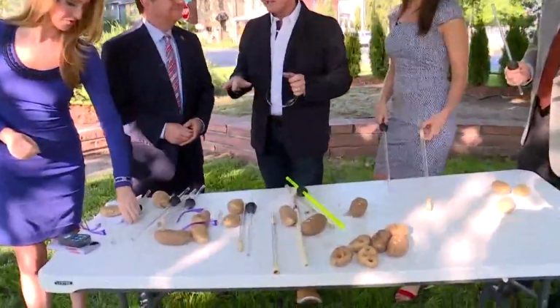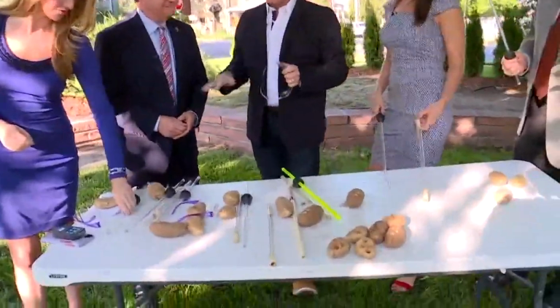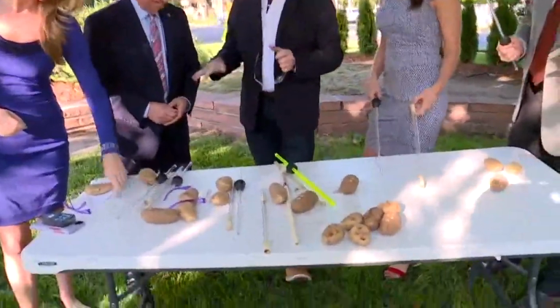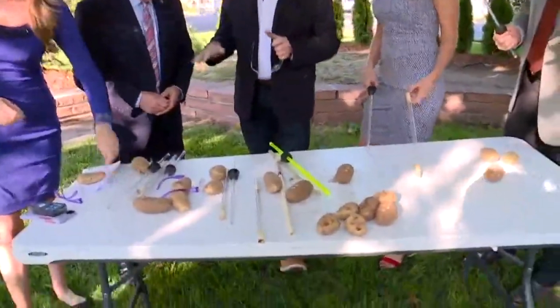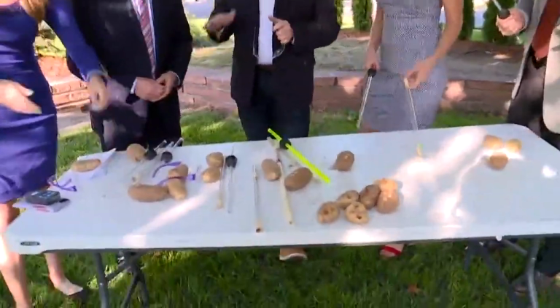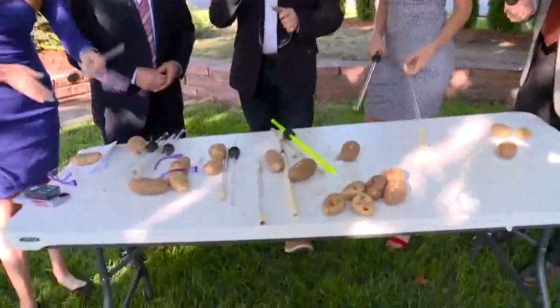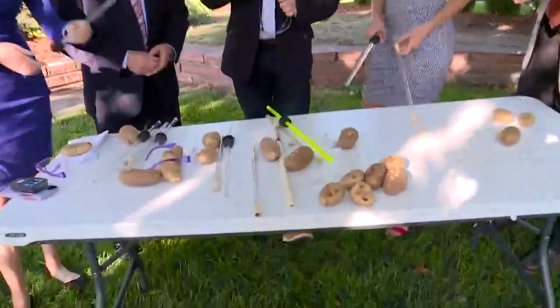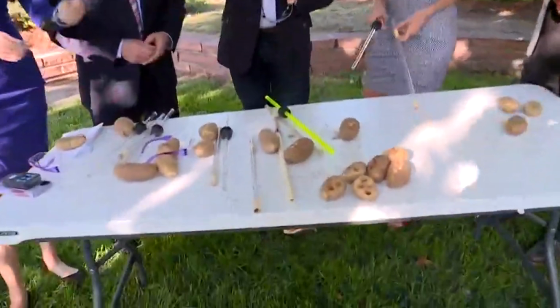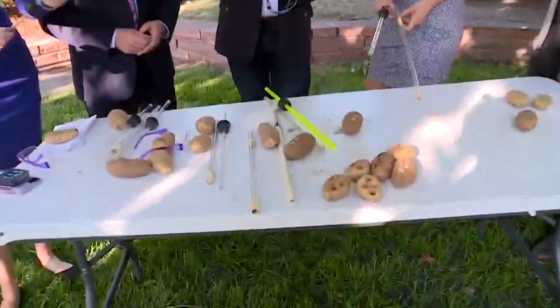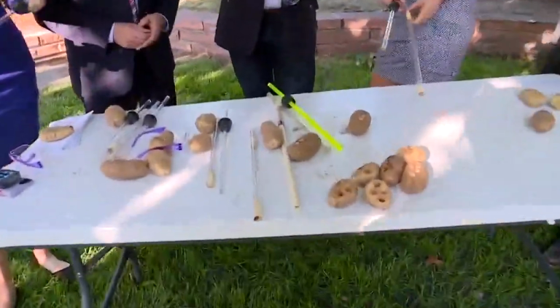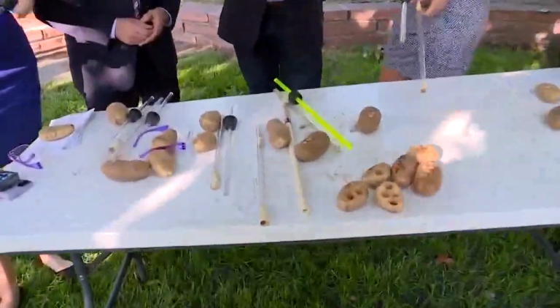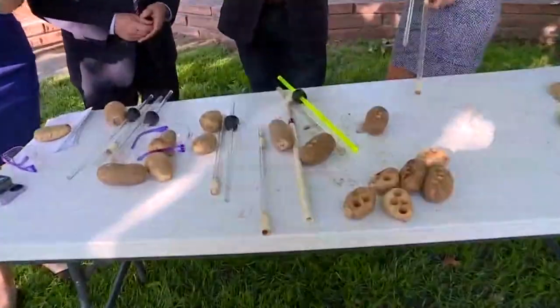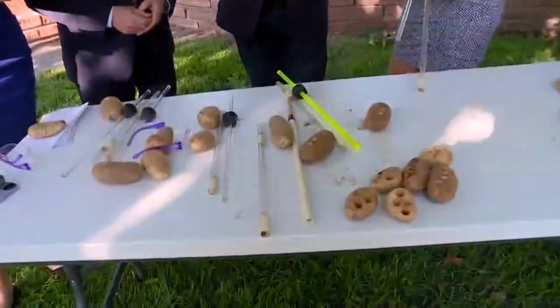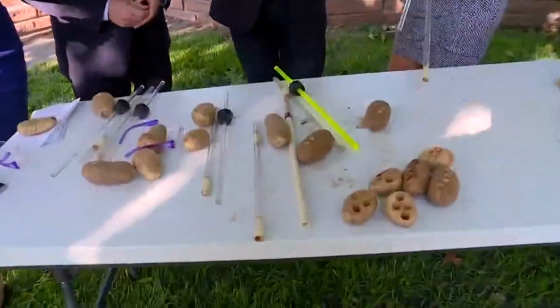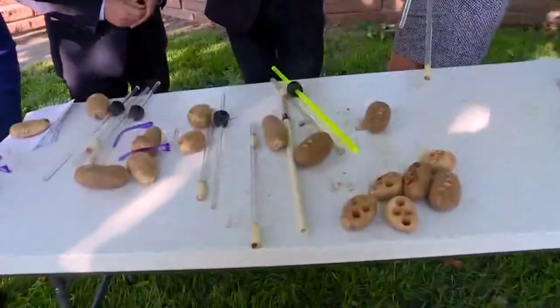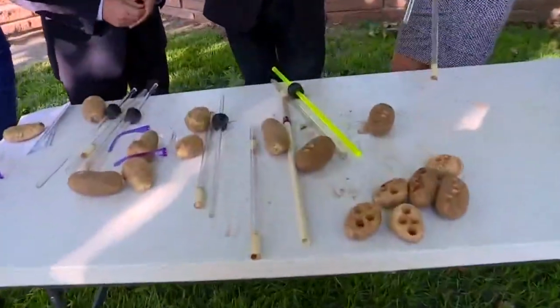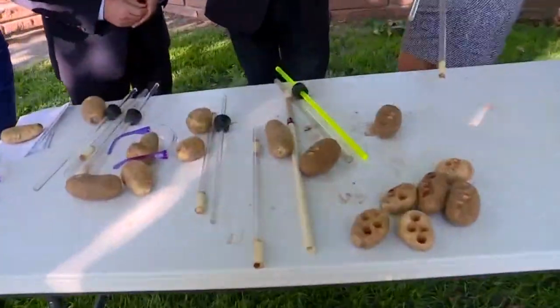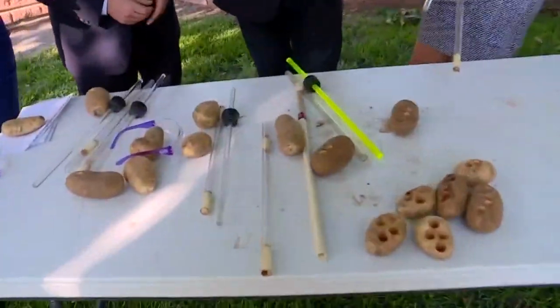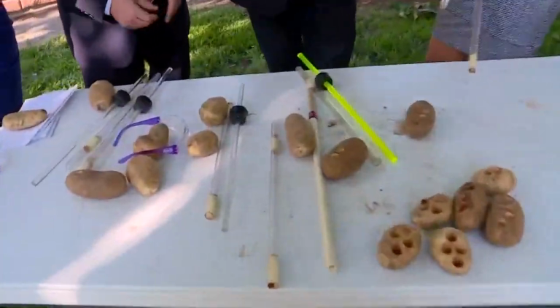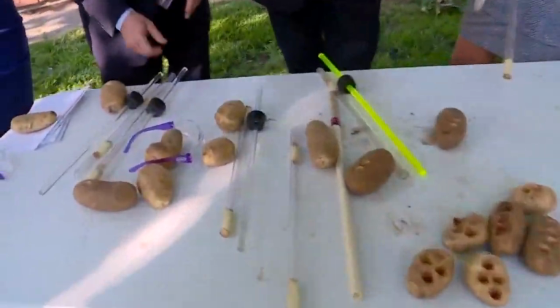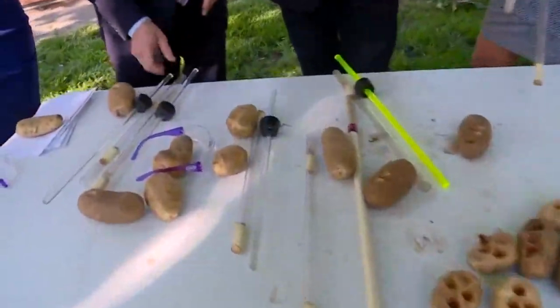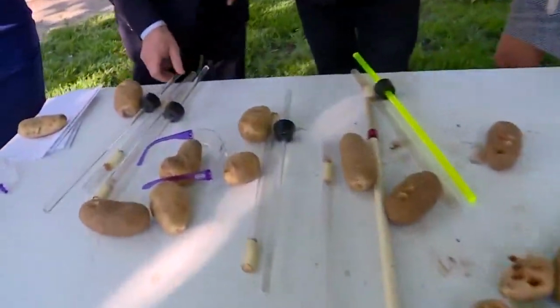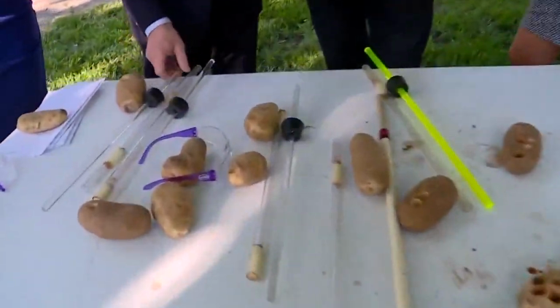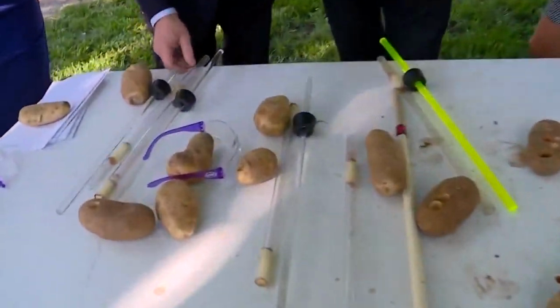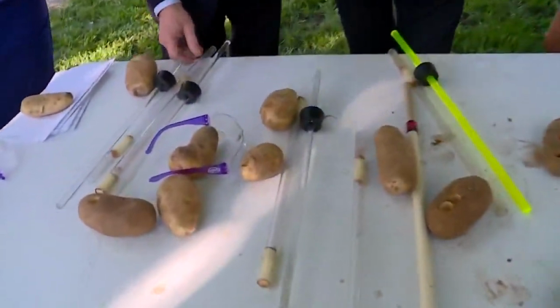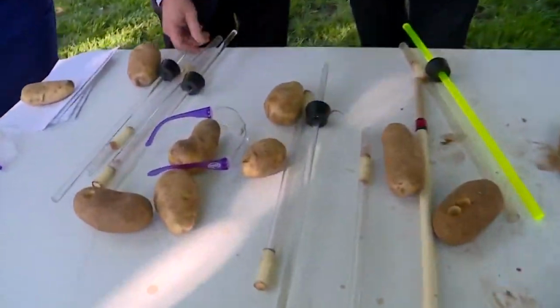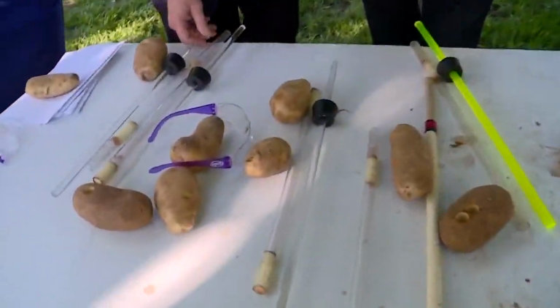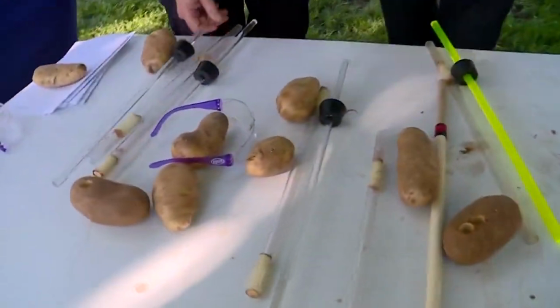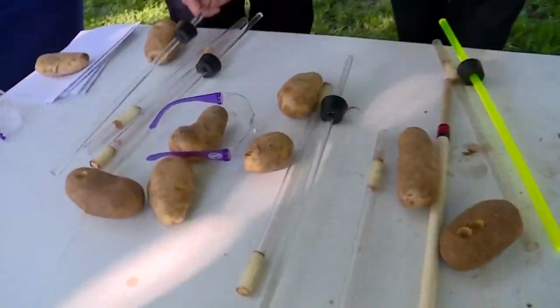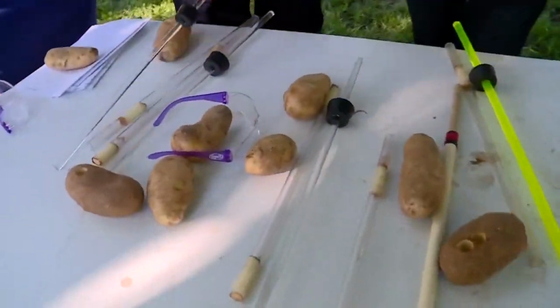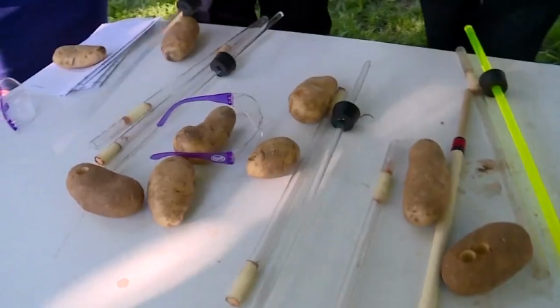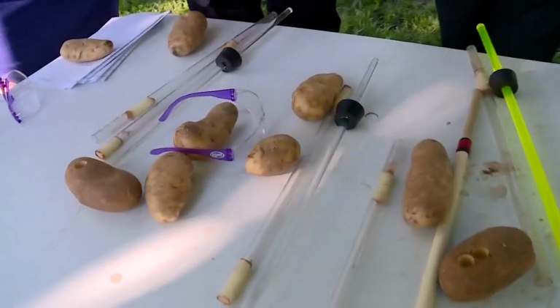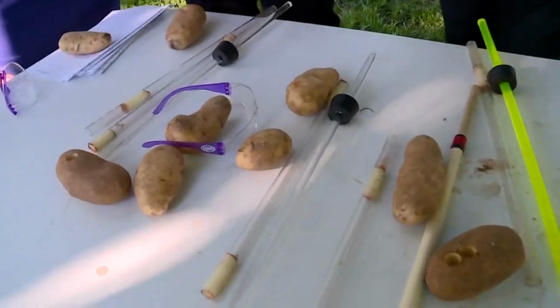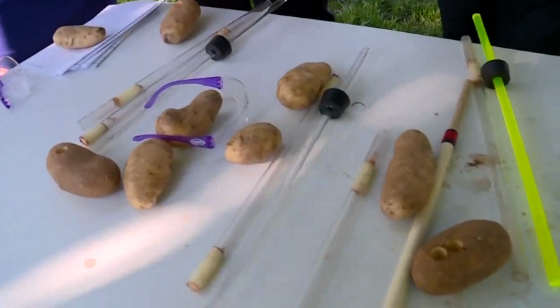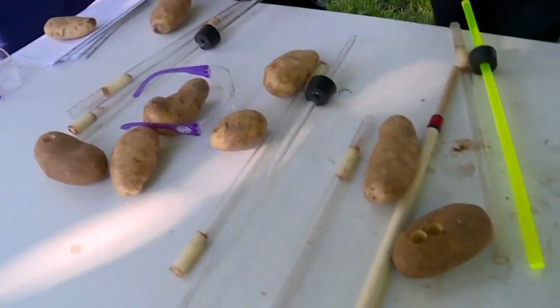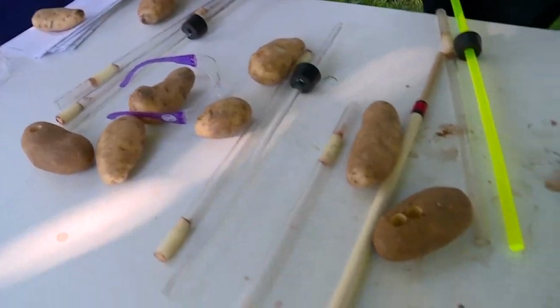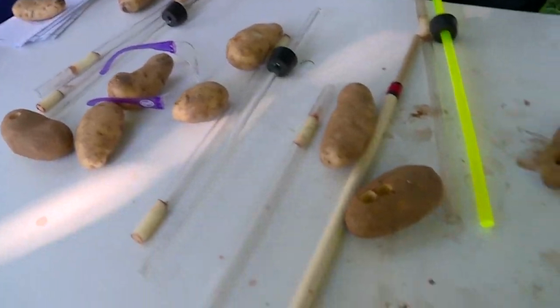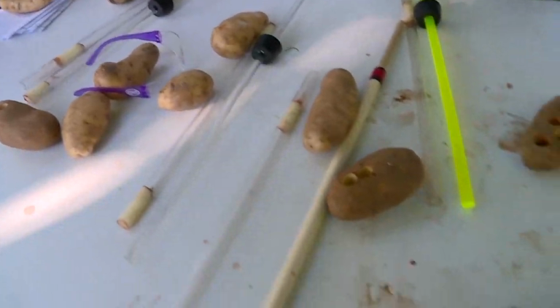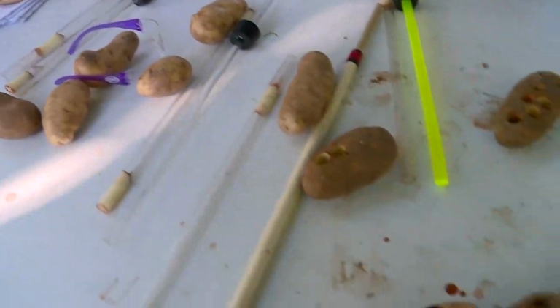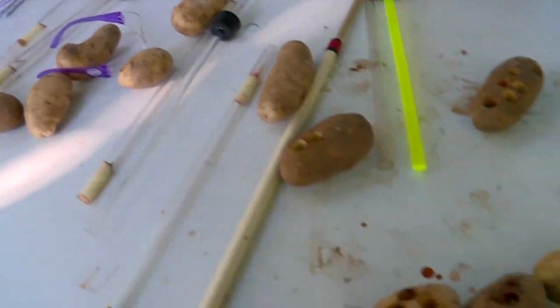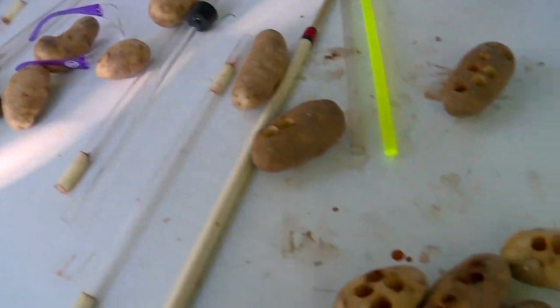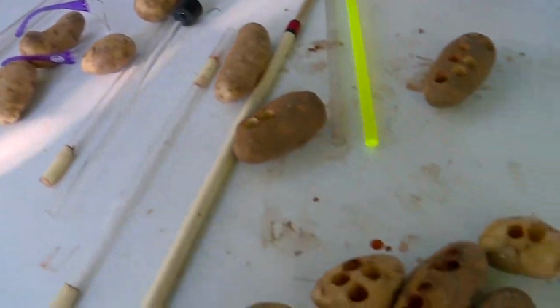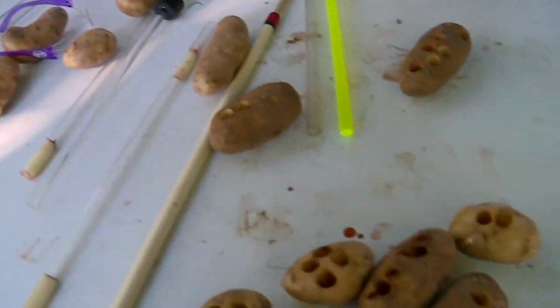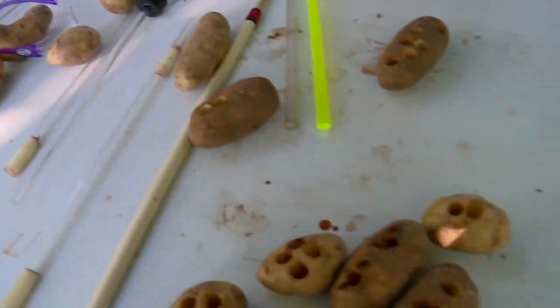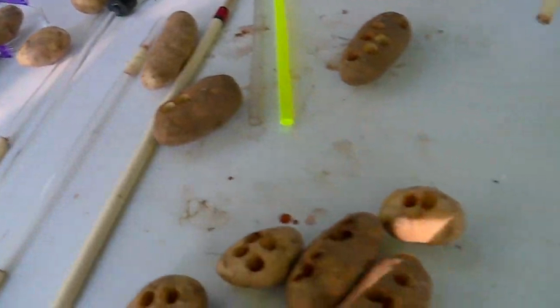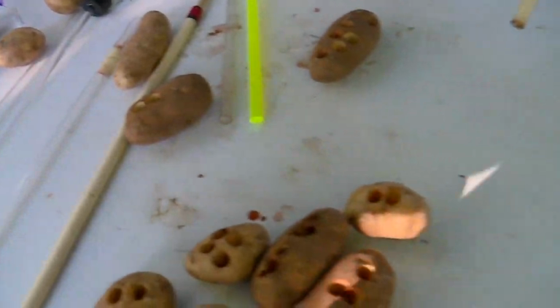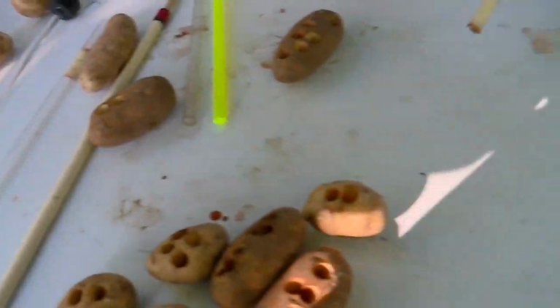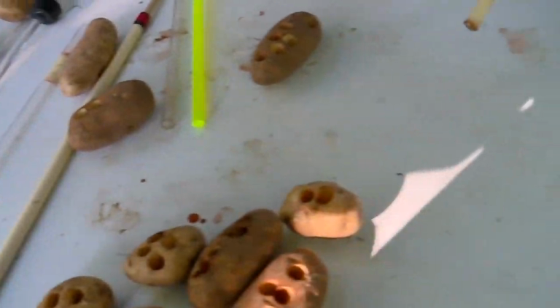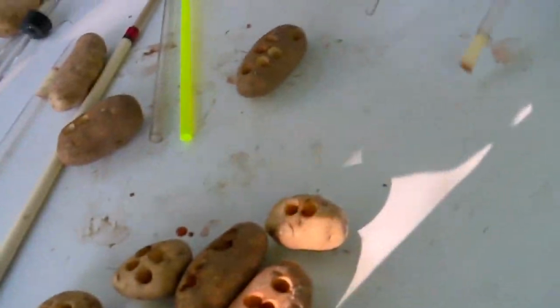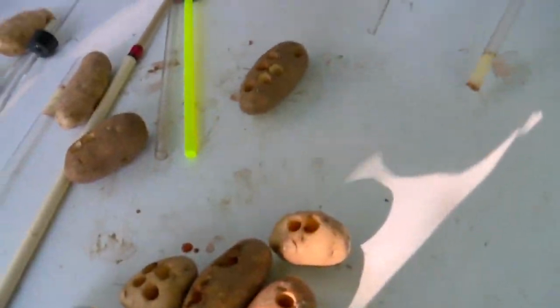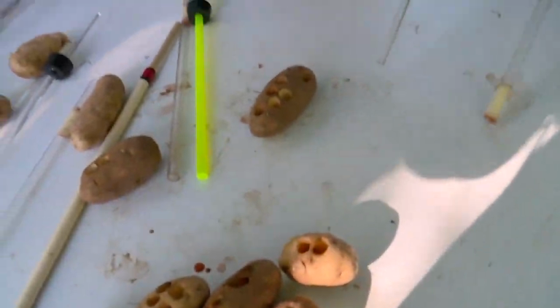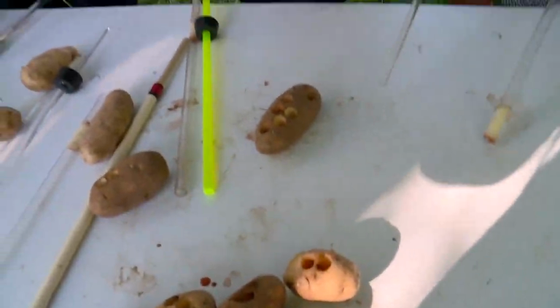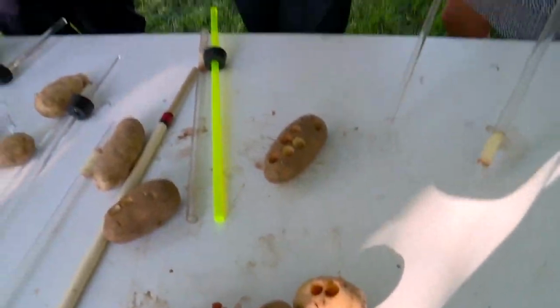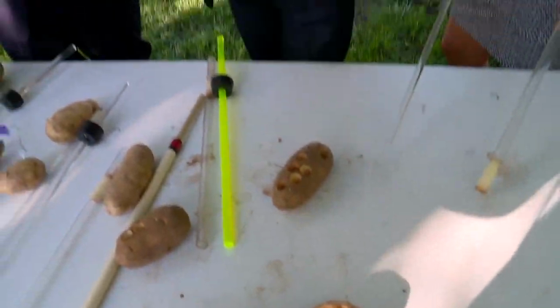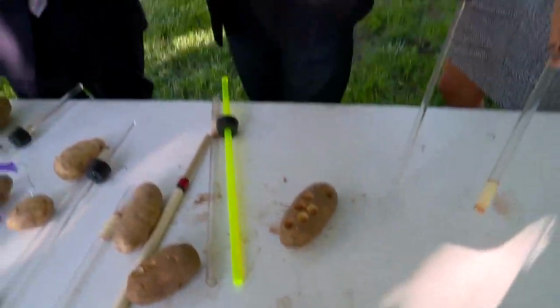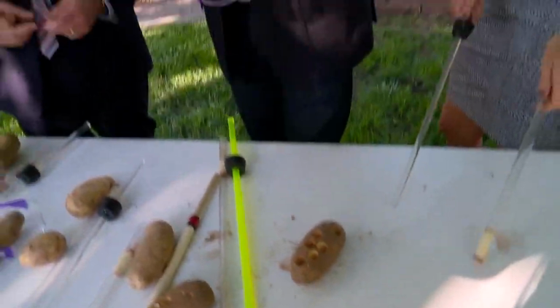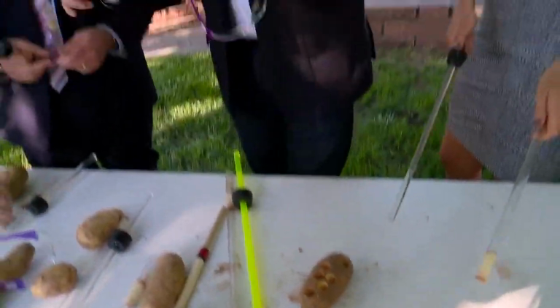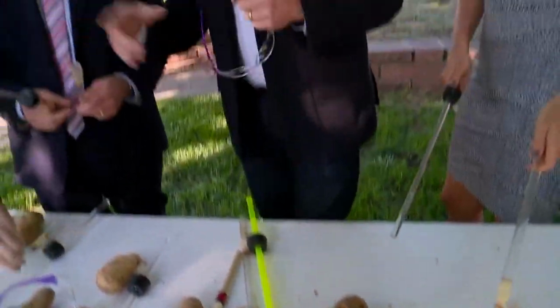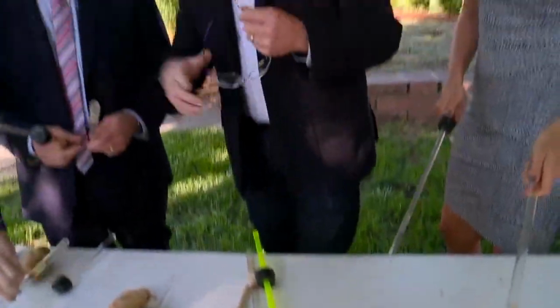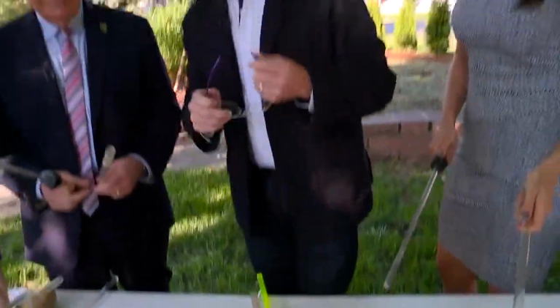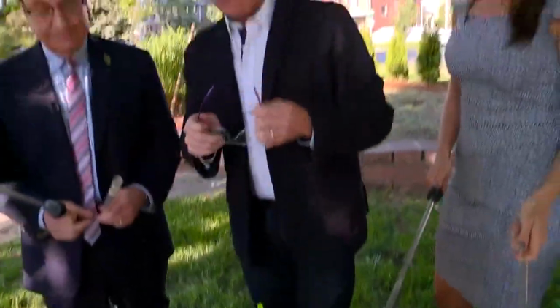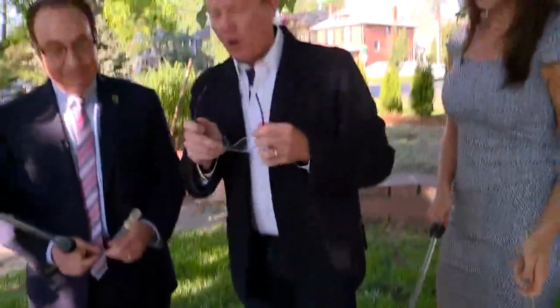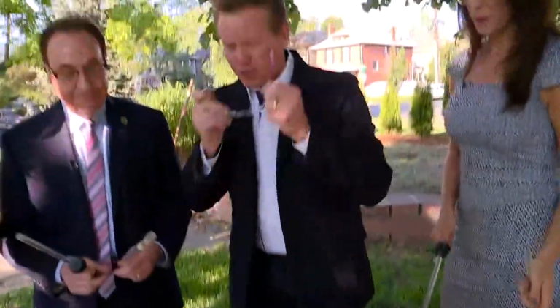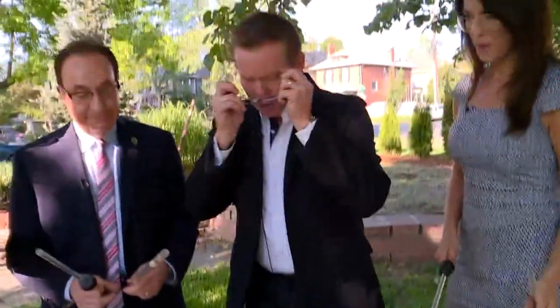For years, all over Colorado, I was traveling to schools — almost 4,500 school shows. We put this in the hands of teachers, so it's a potato launcher.